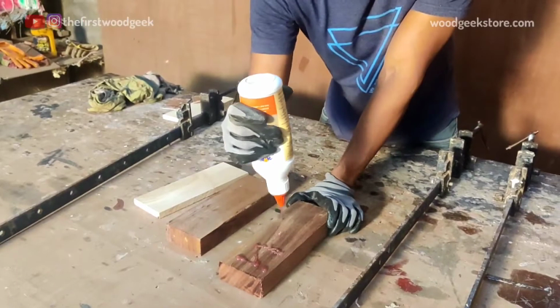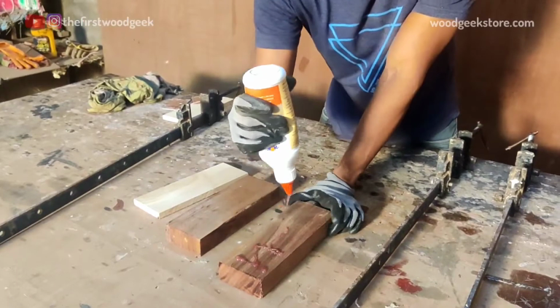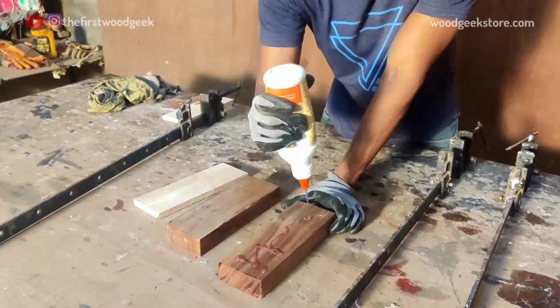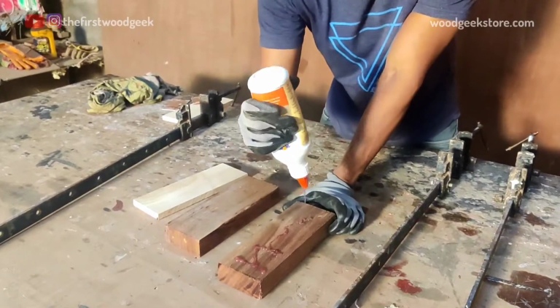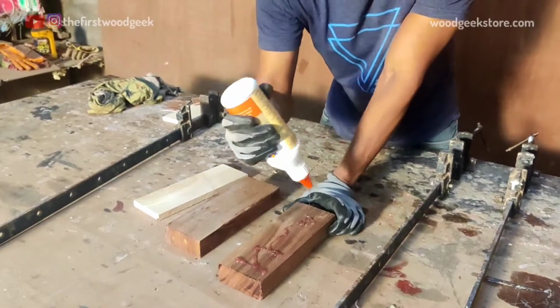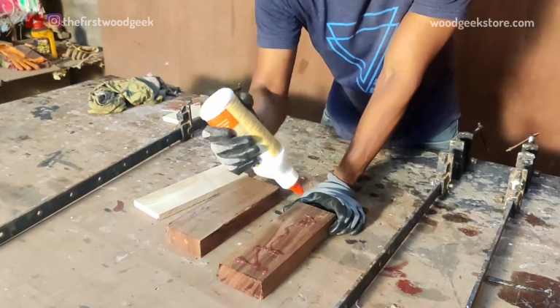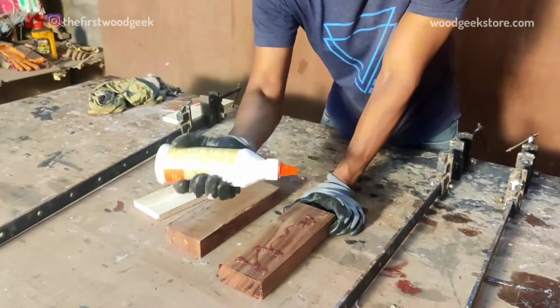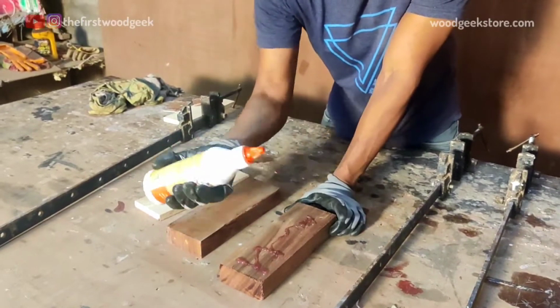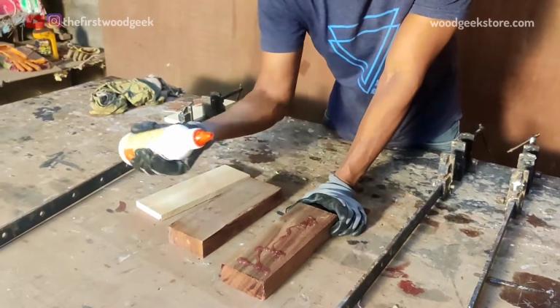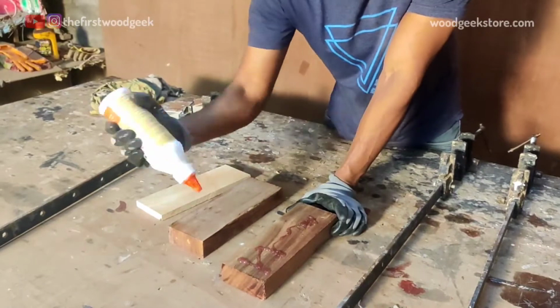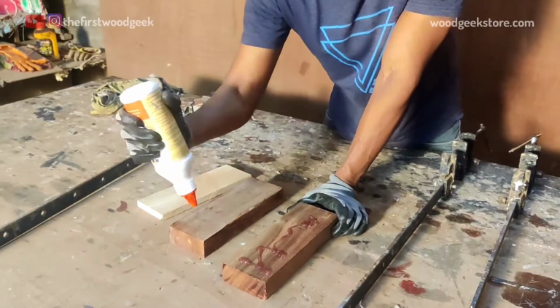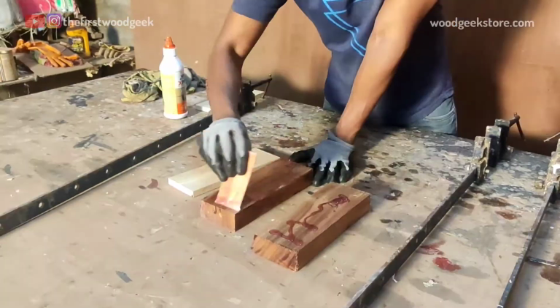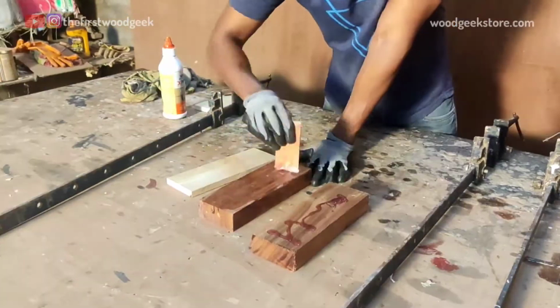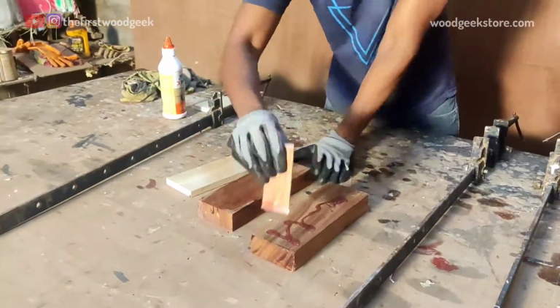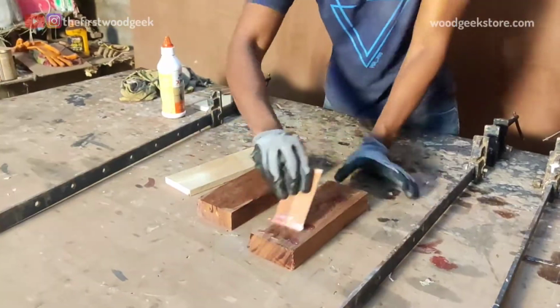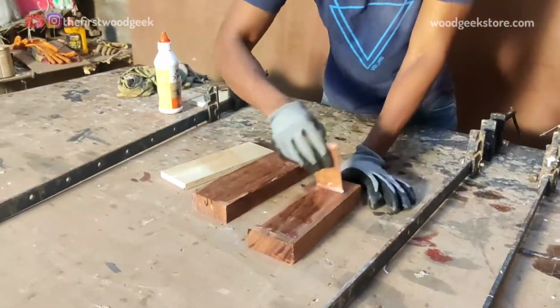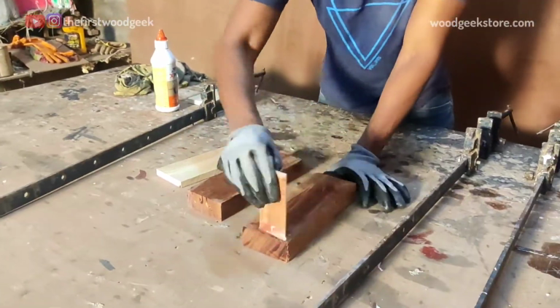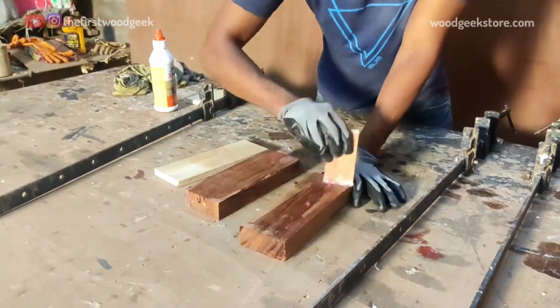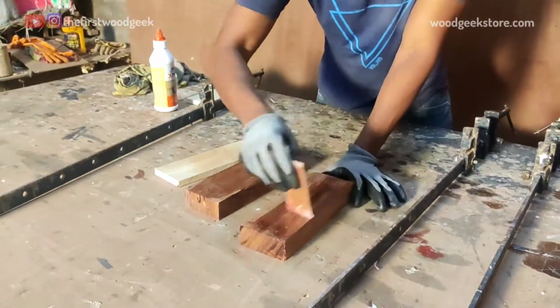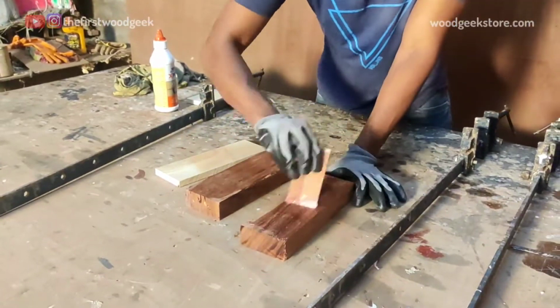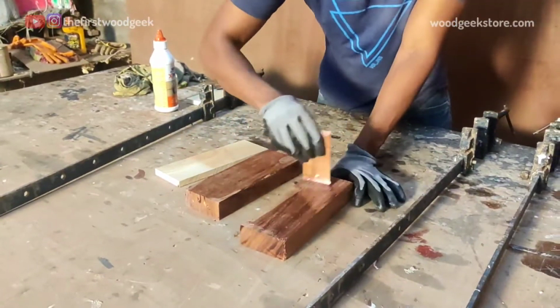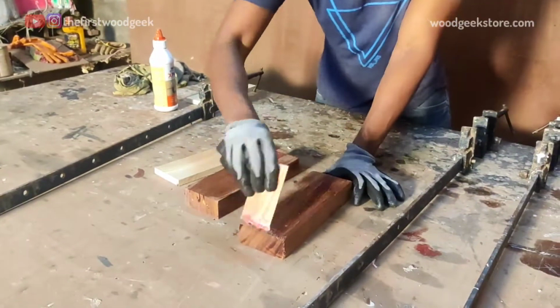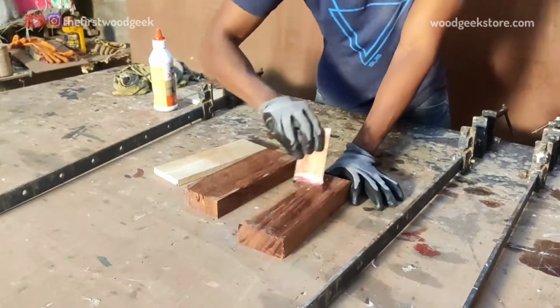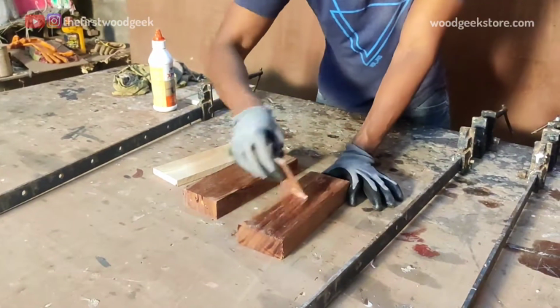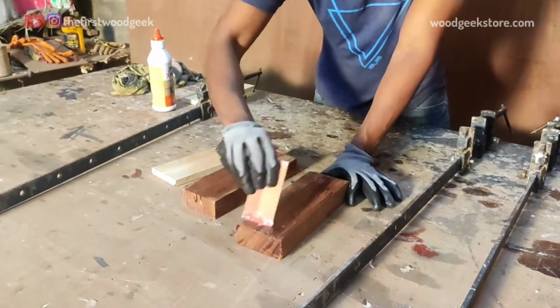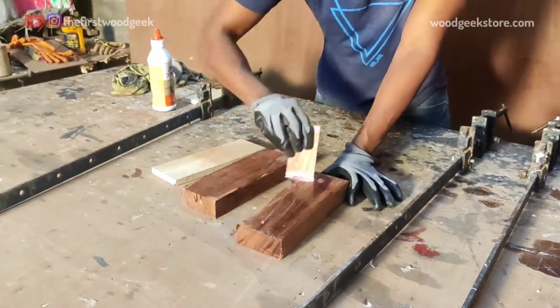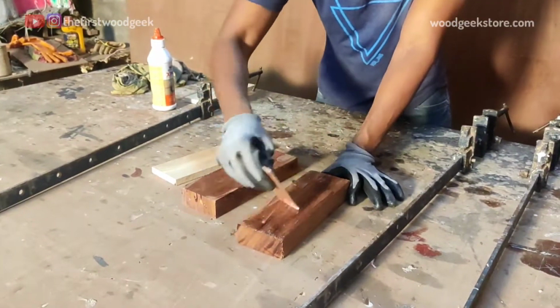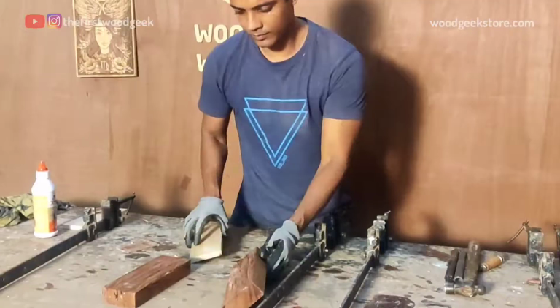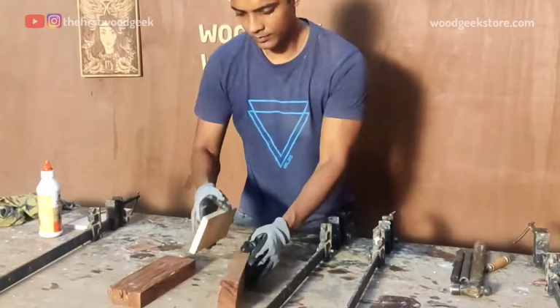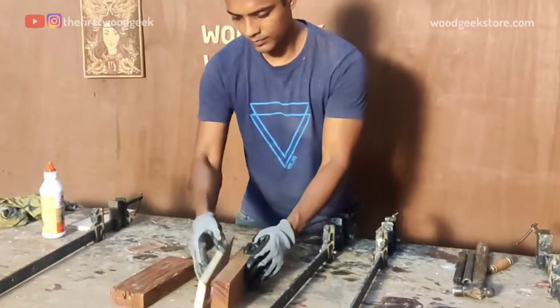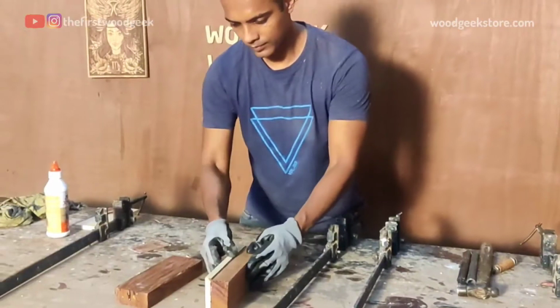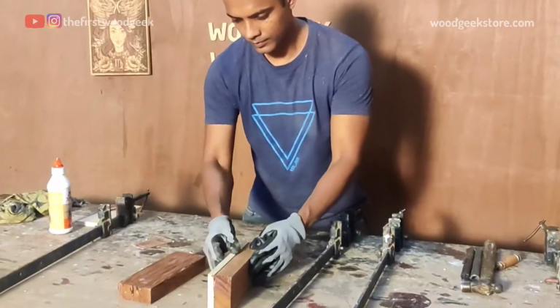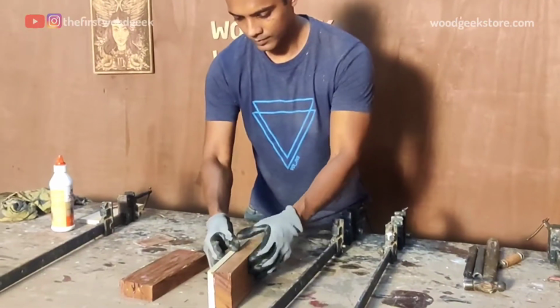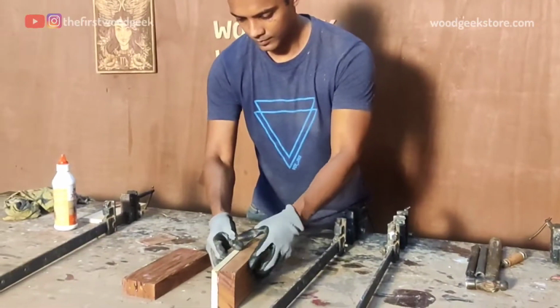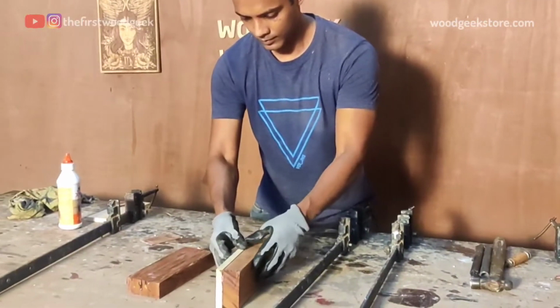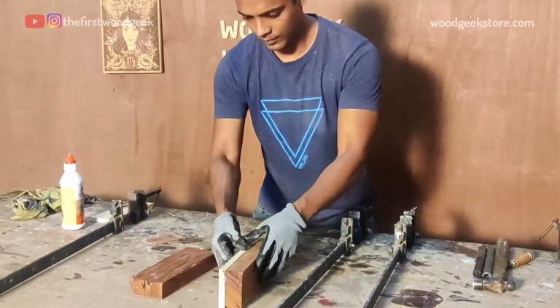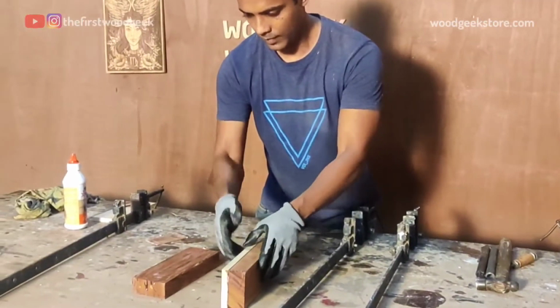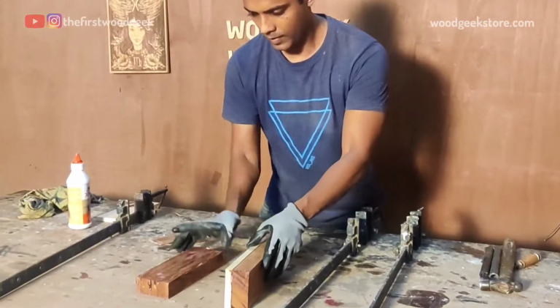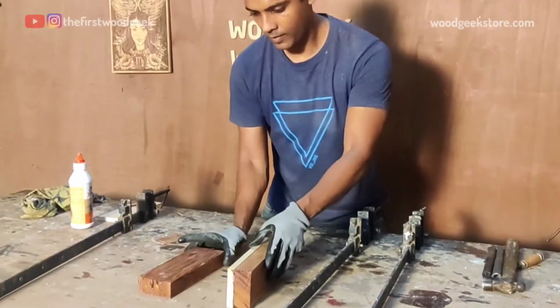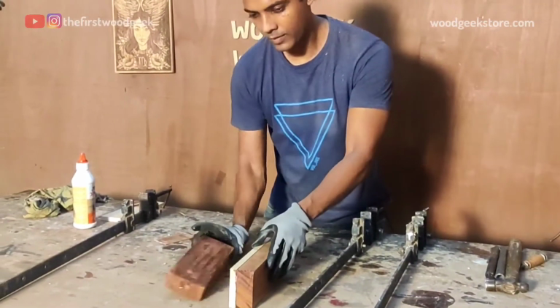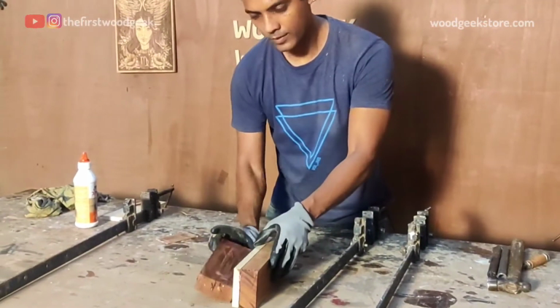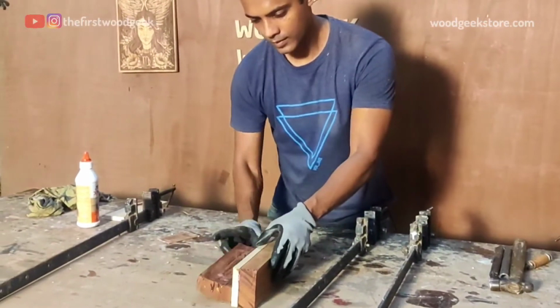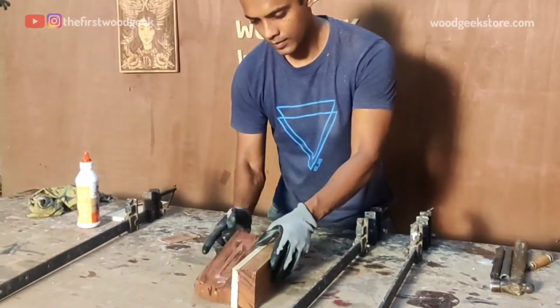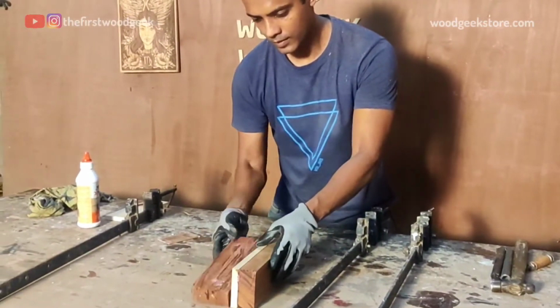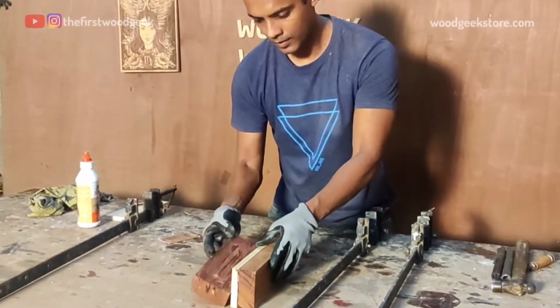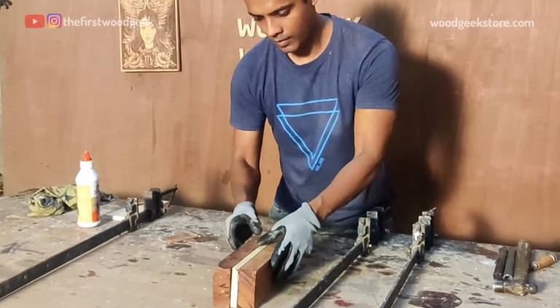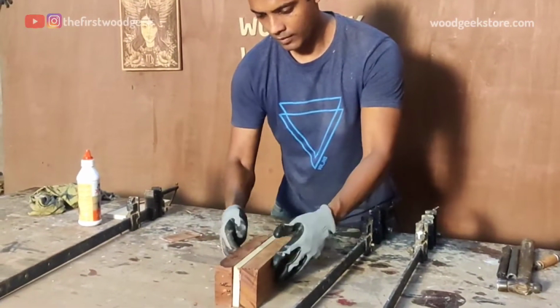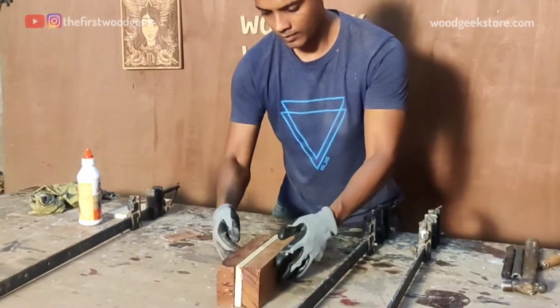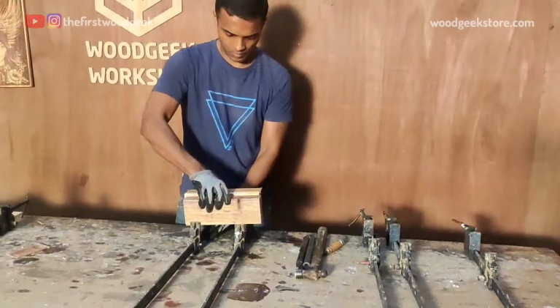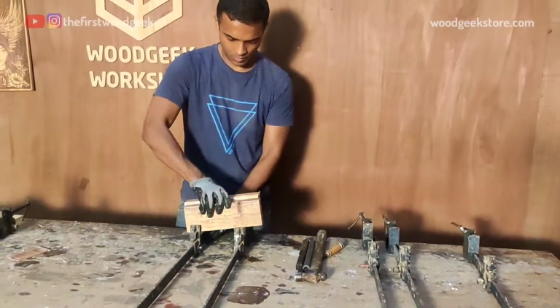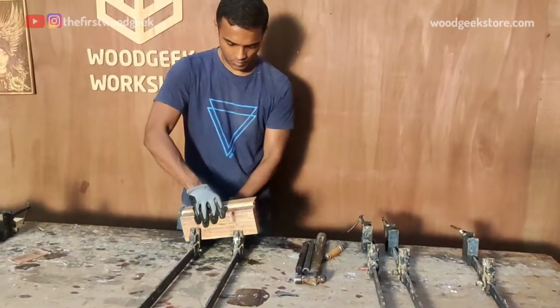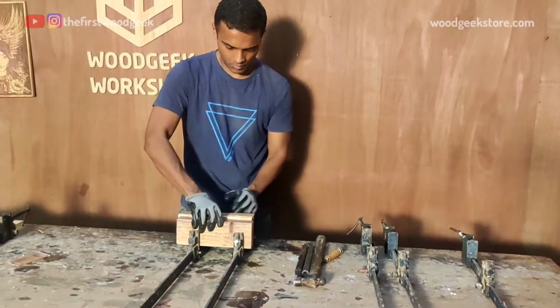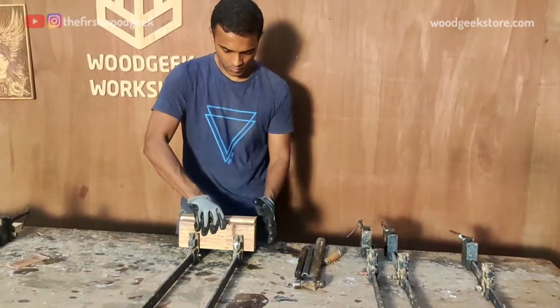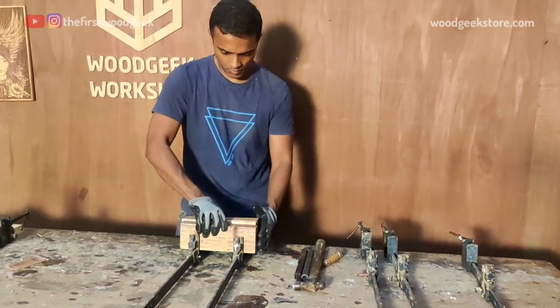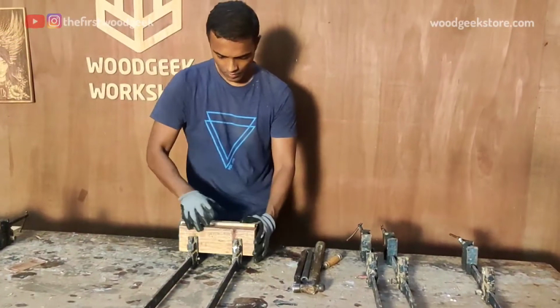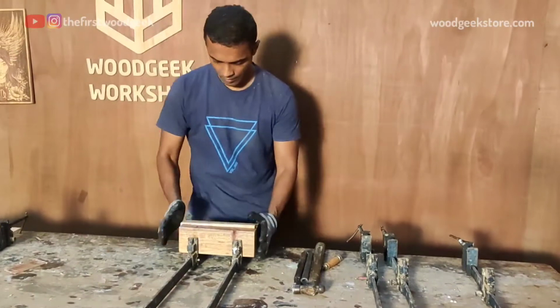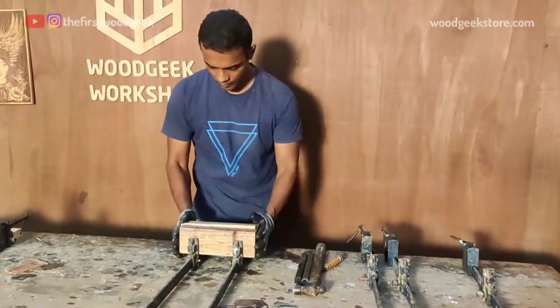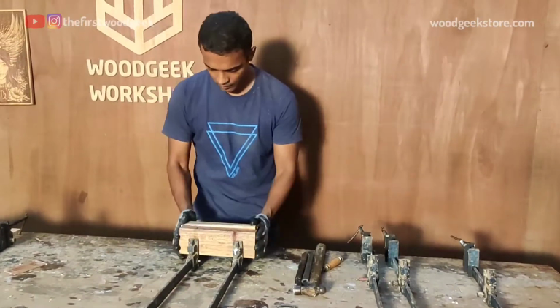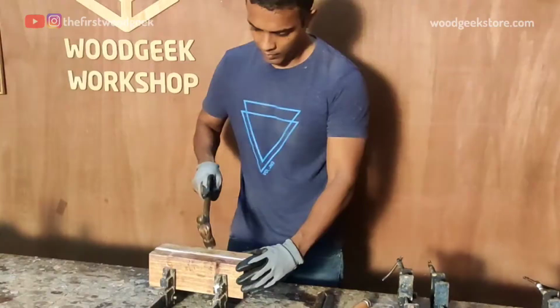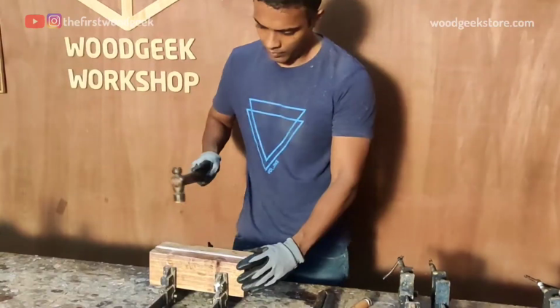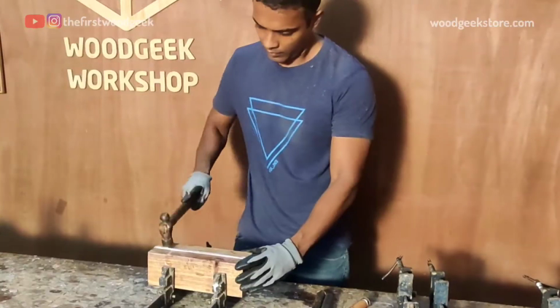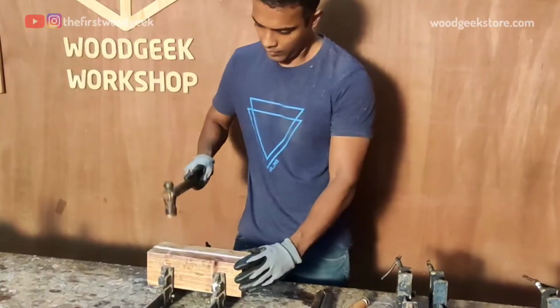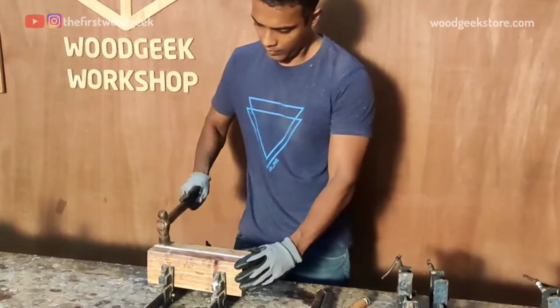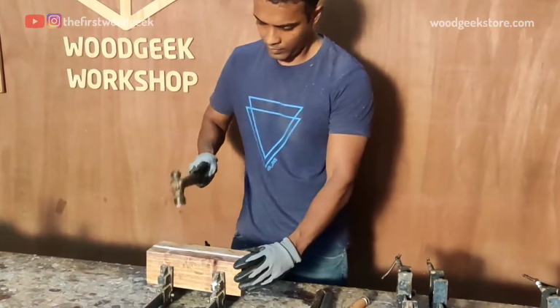I'm gluing all three pieces of wood together using a quick-dry wood glue and I'm gonna clamp it and leave it to set for about 15 minutes.